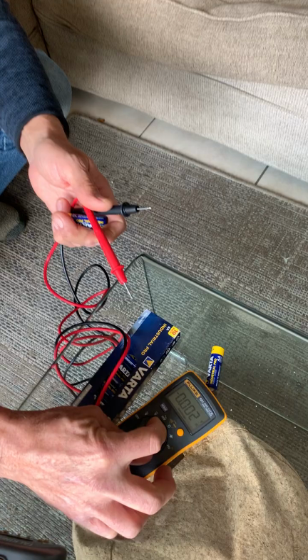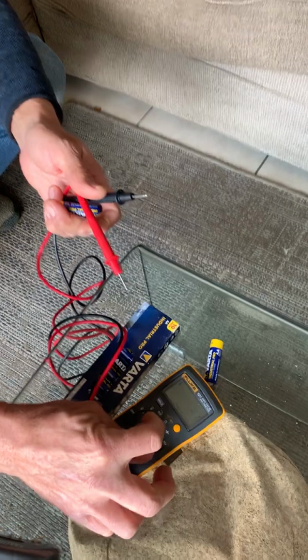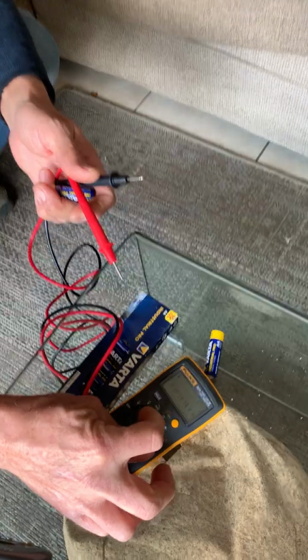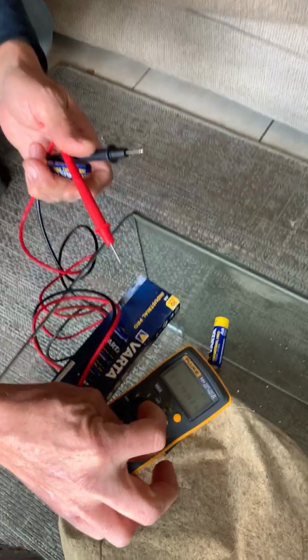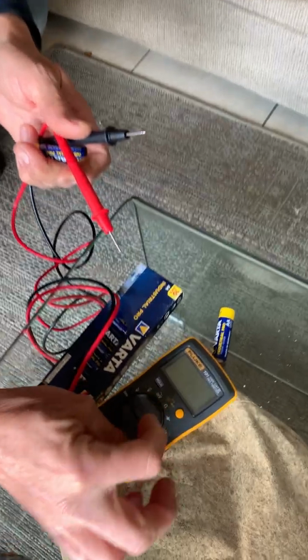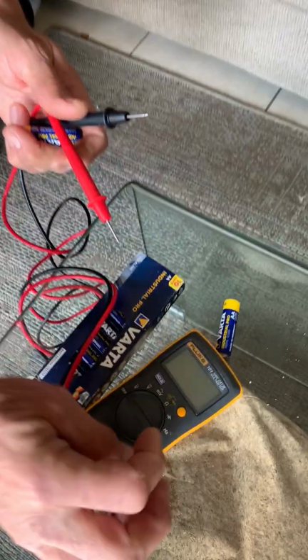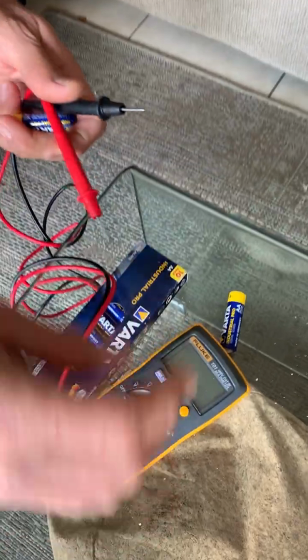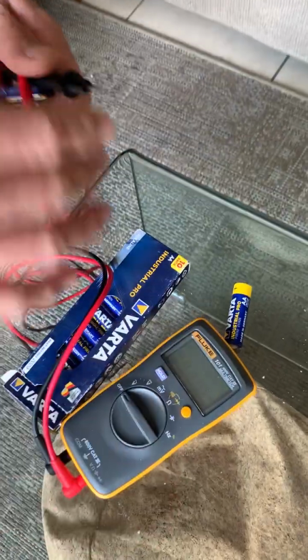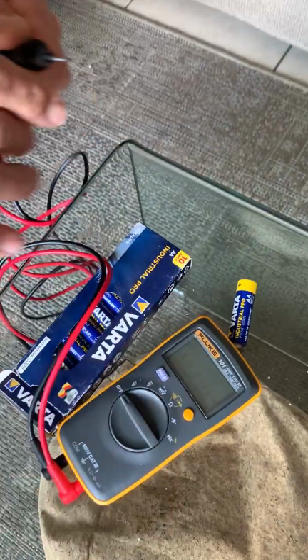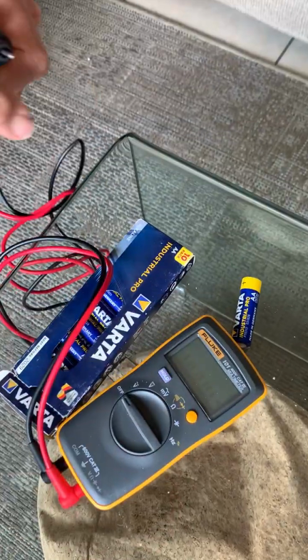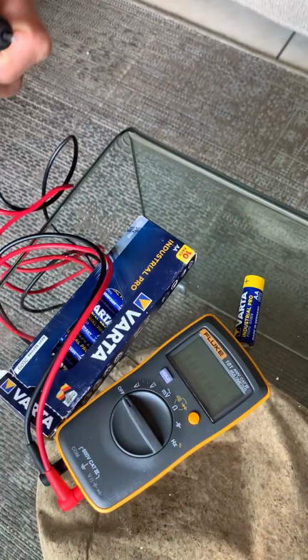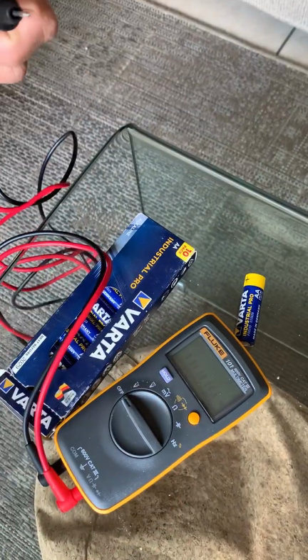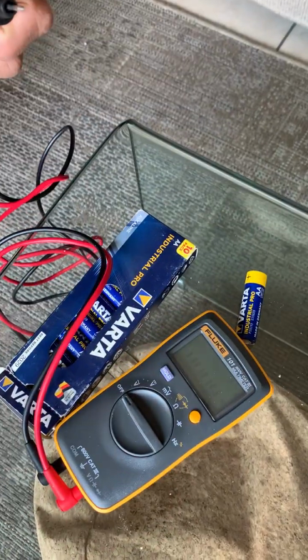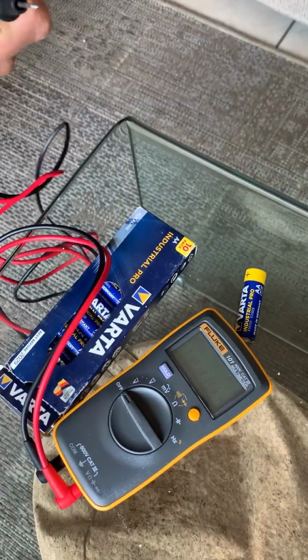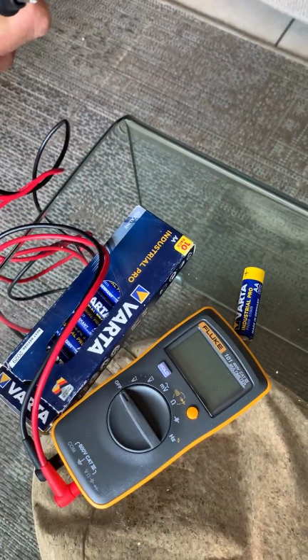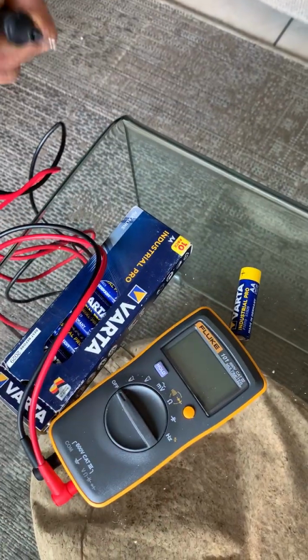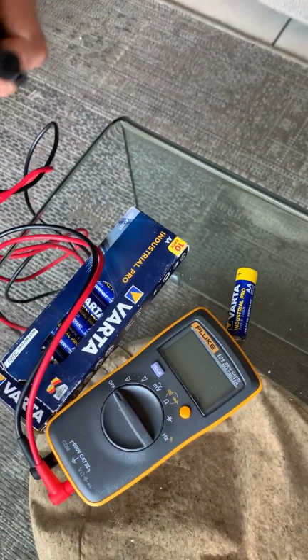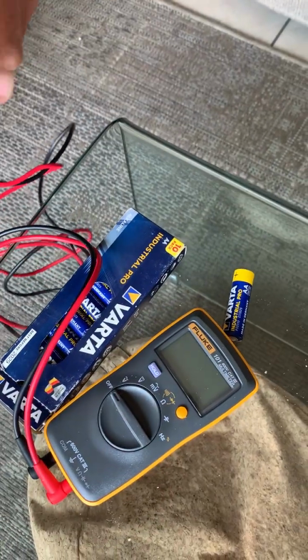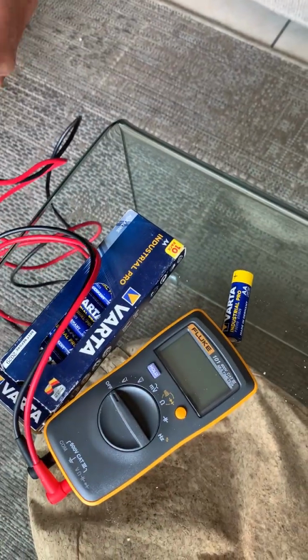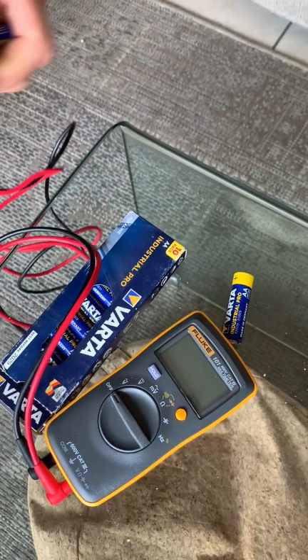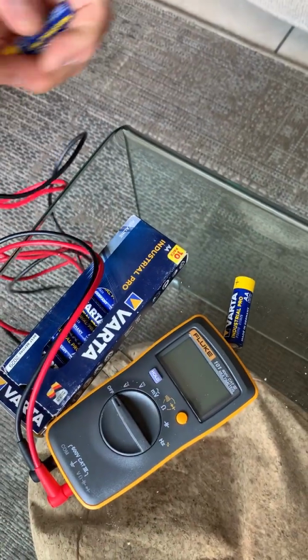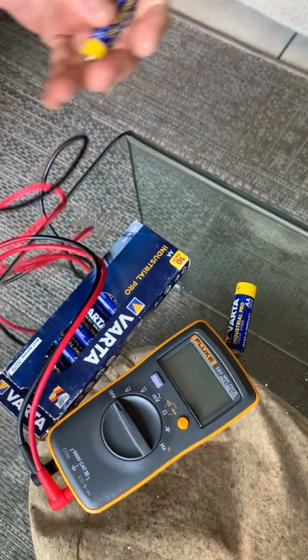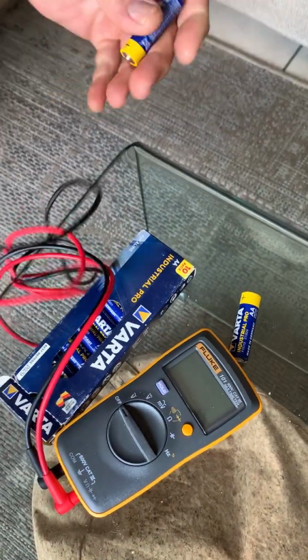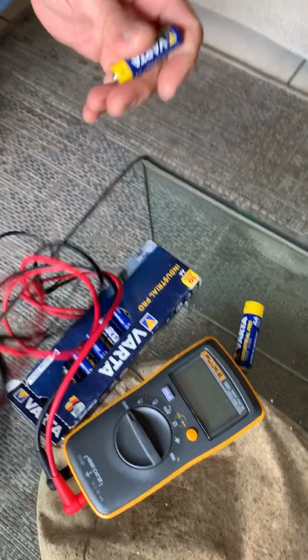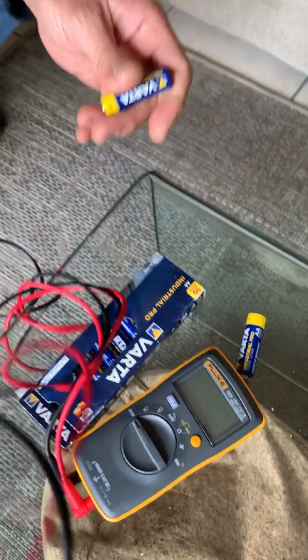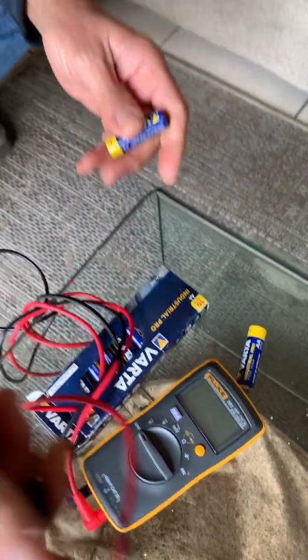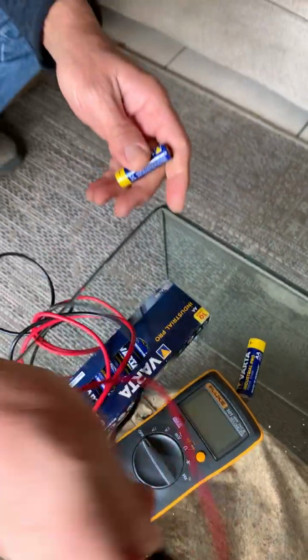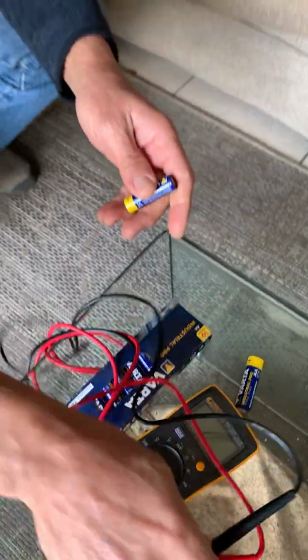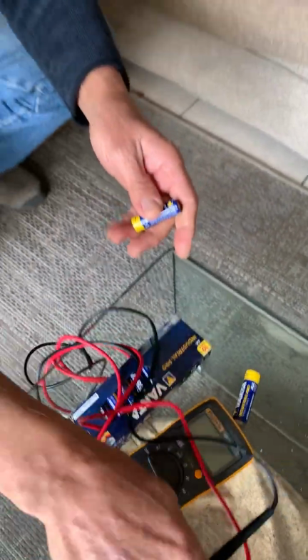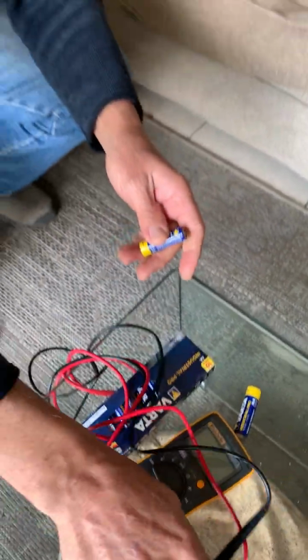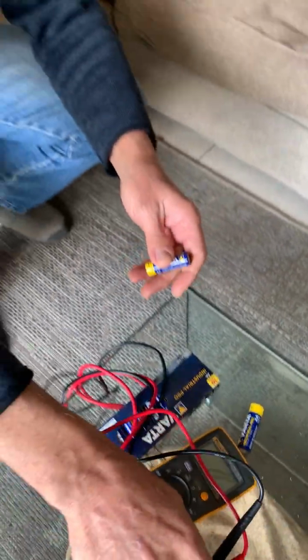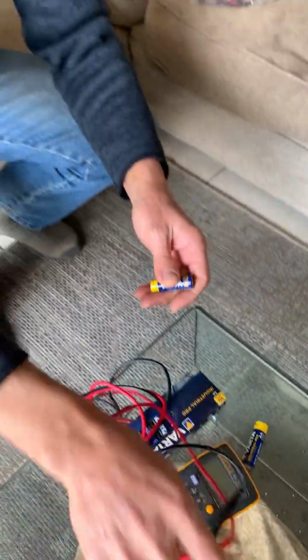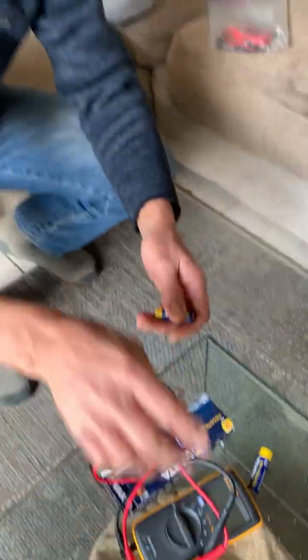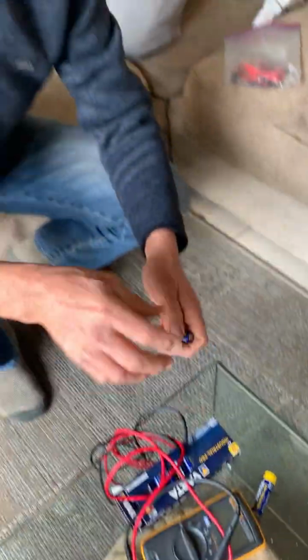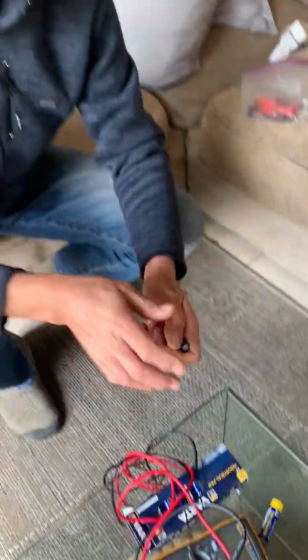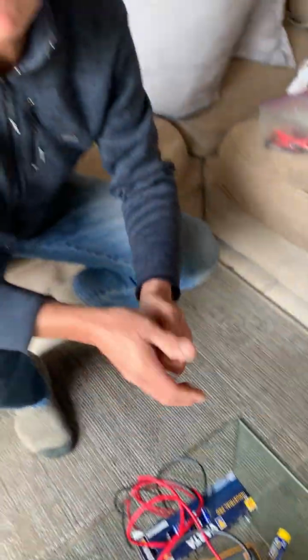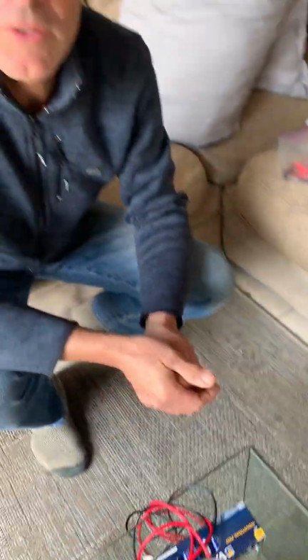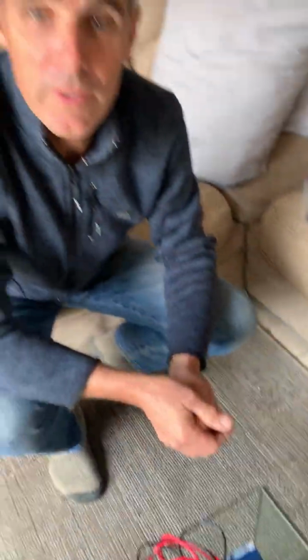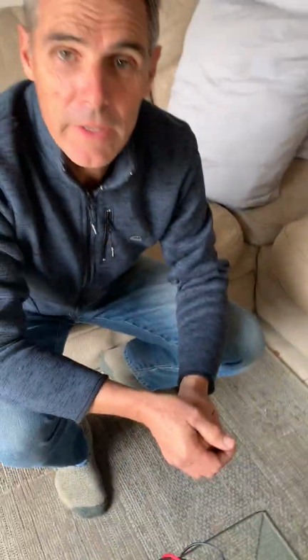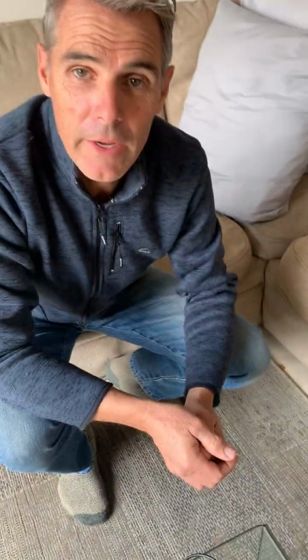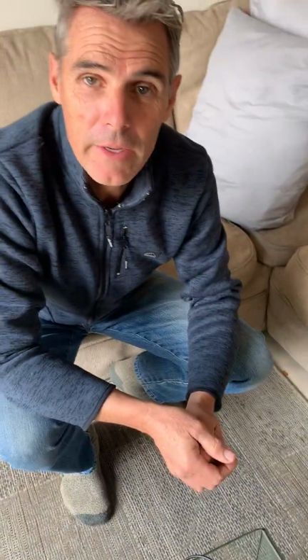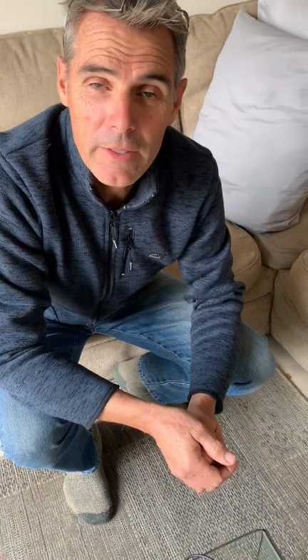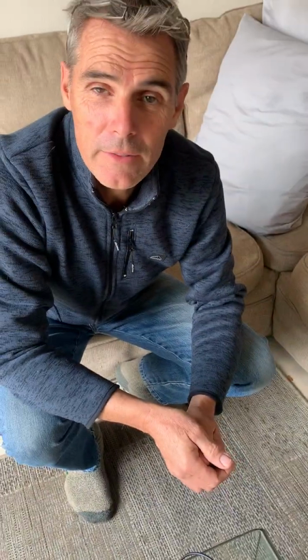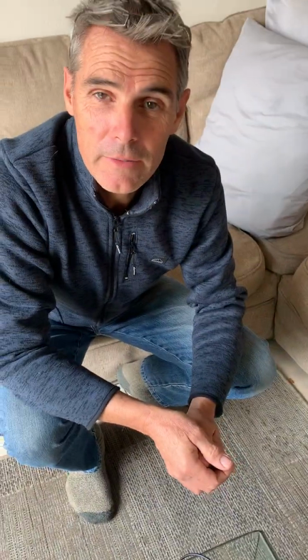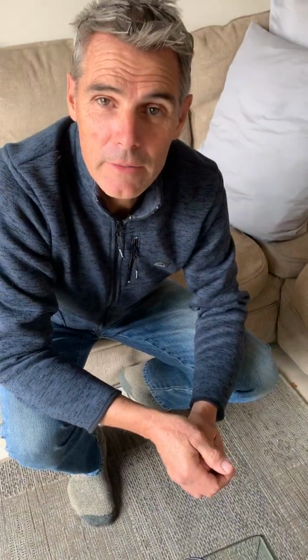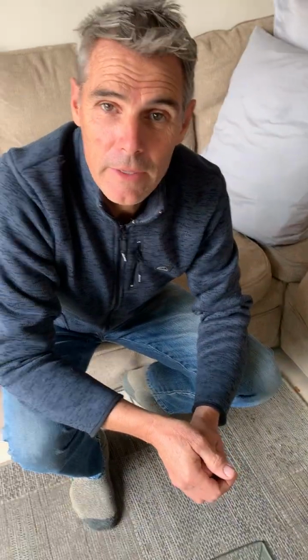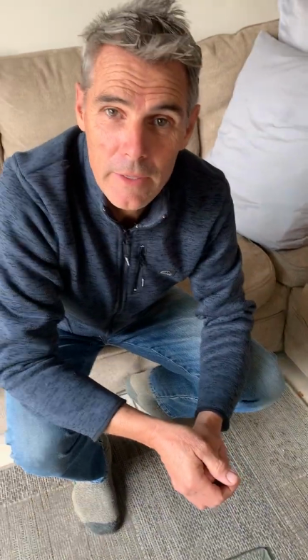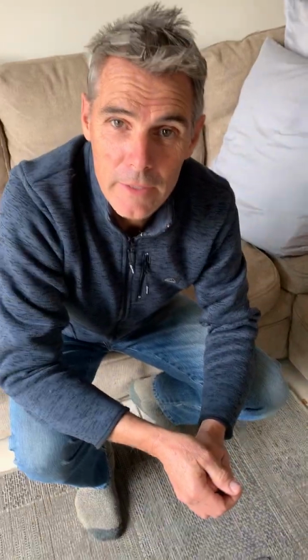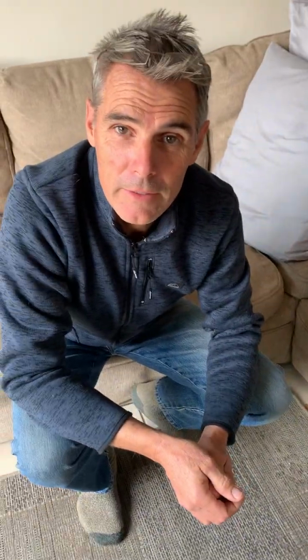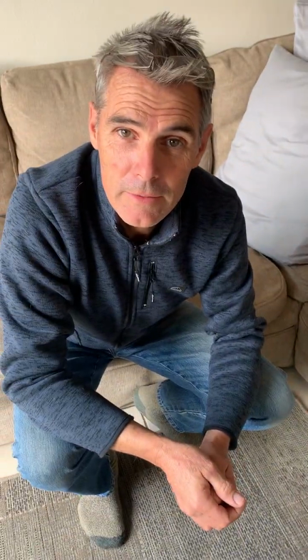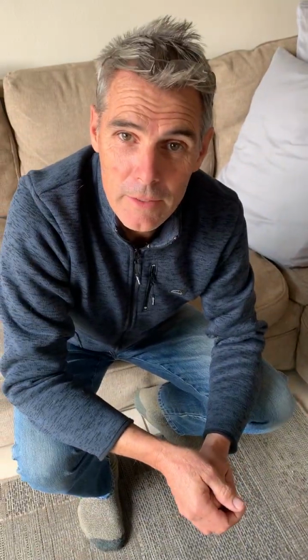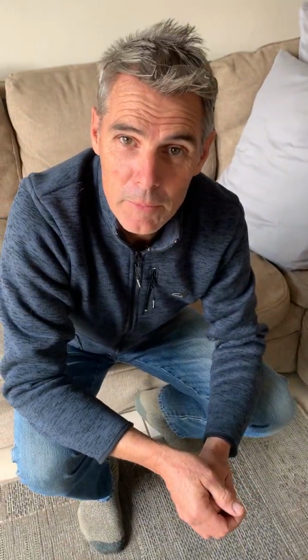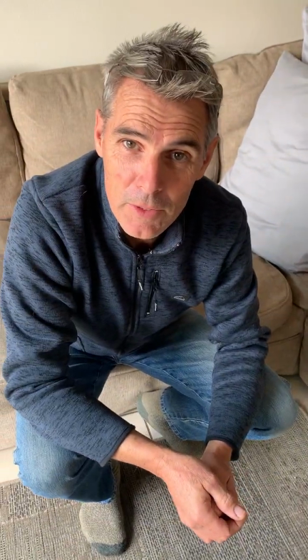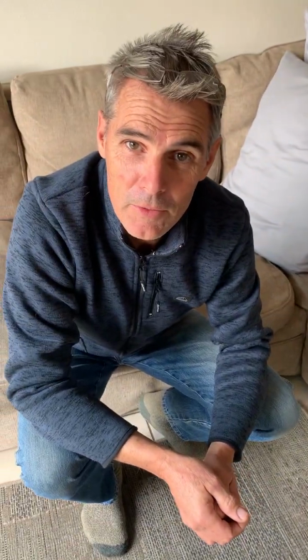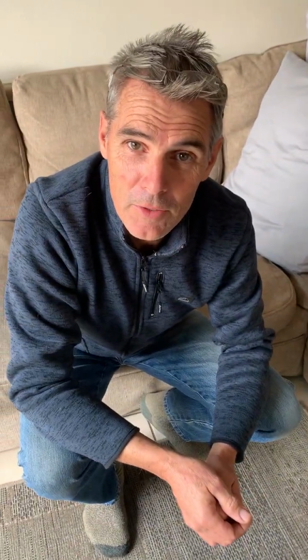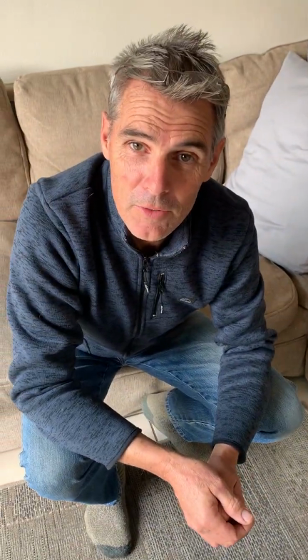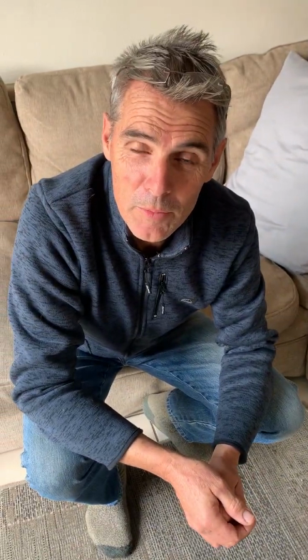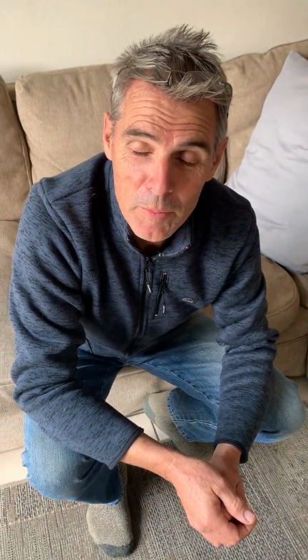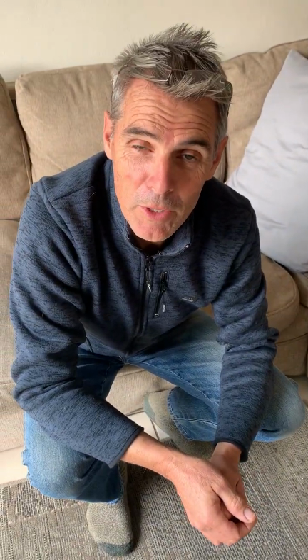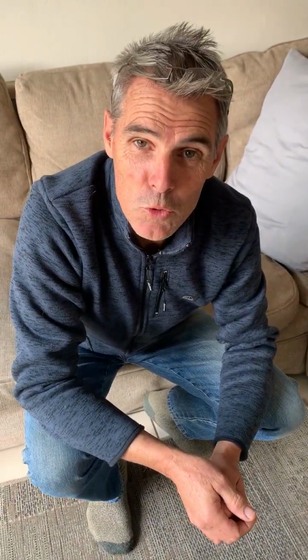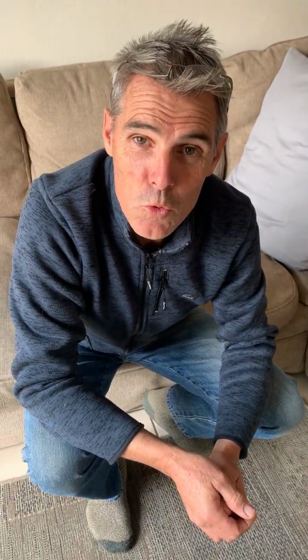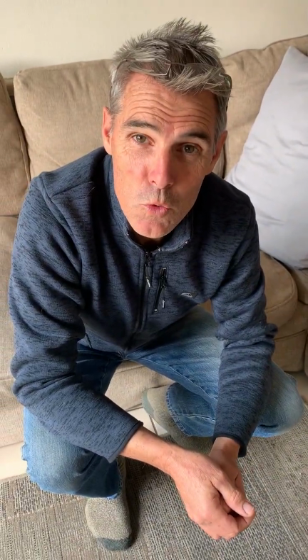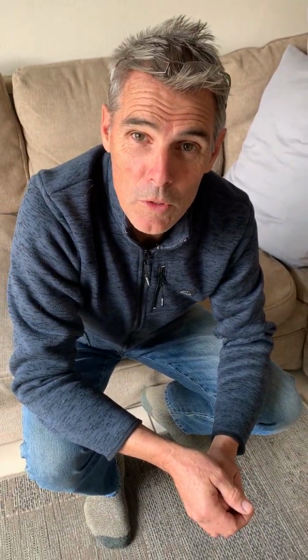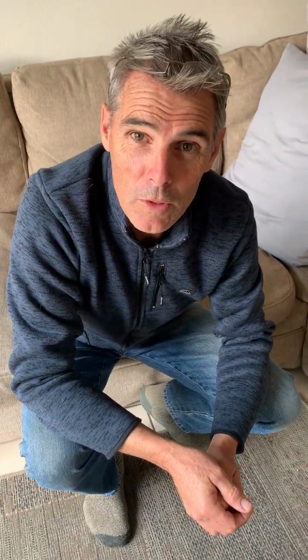Don't forget to turn your meter off when you're done so you don't waste the batteries. These batteries are okay and I'm going to test them in my cuckoo clock.